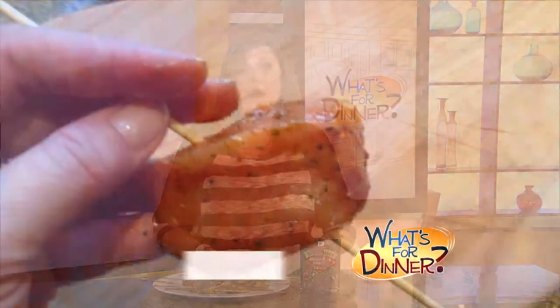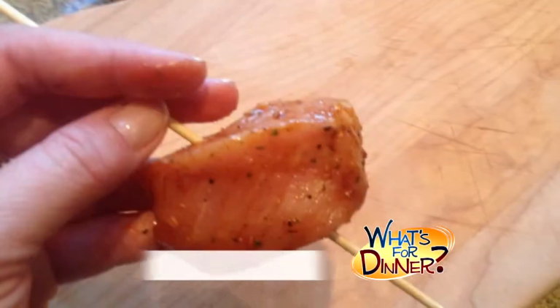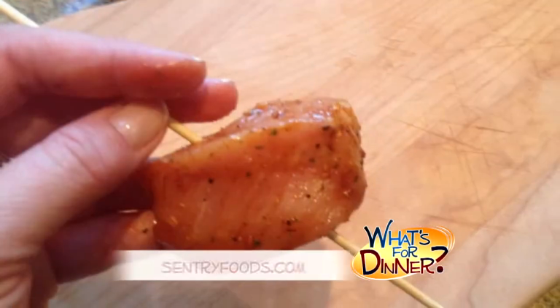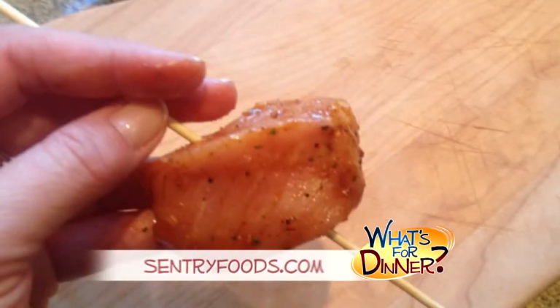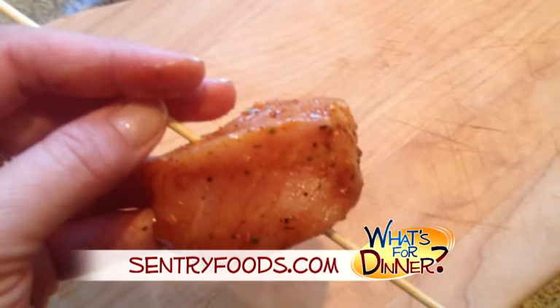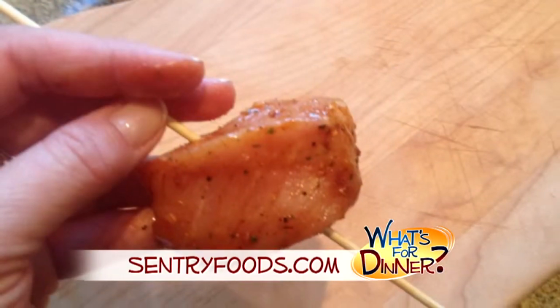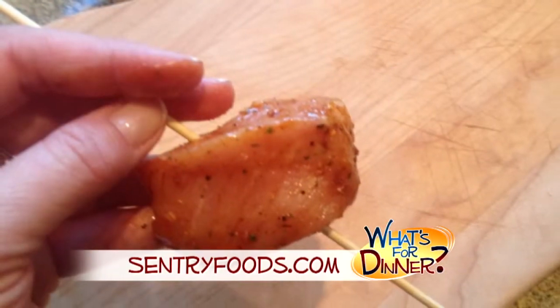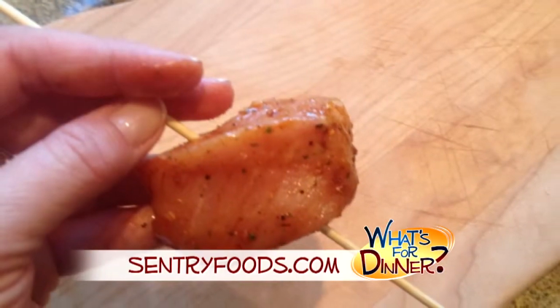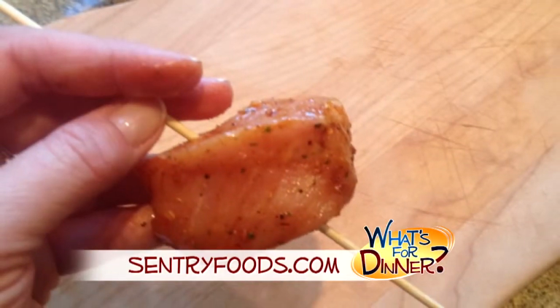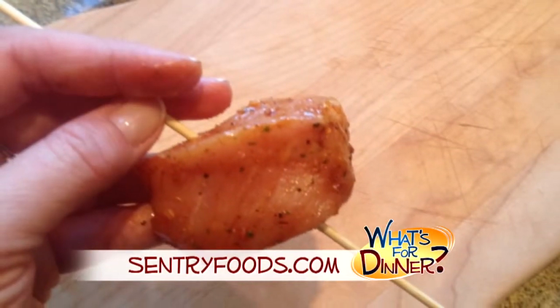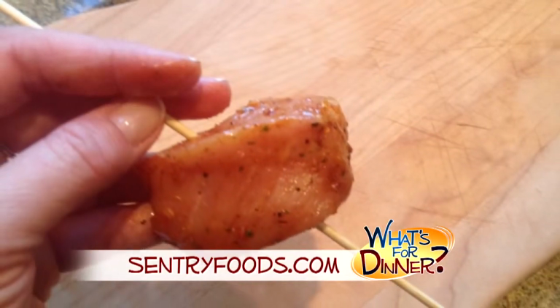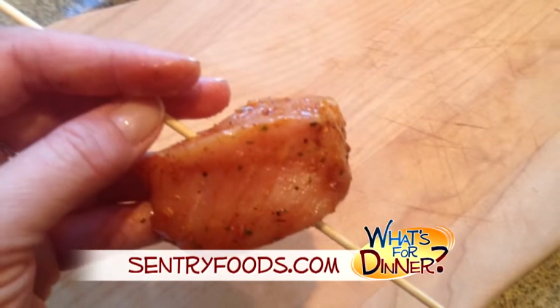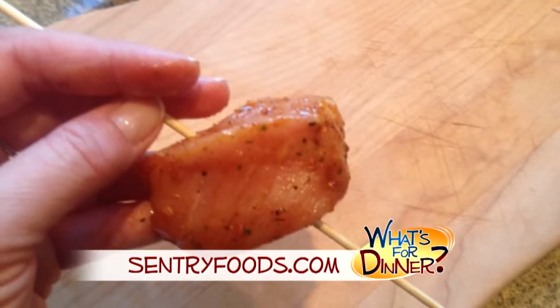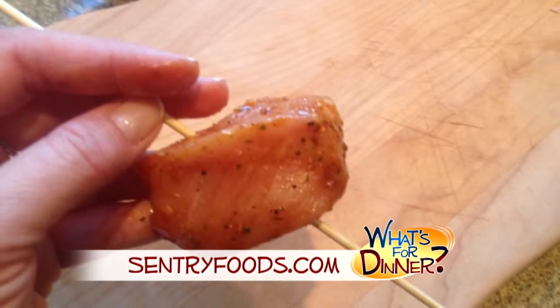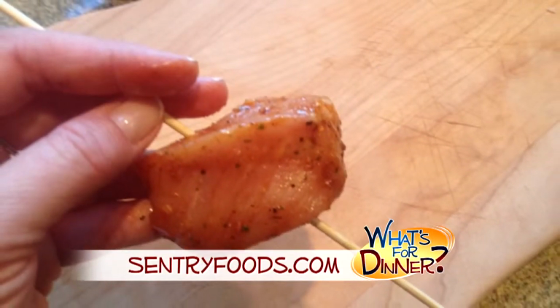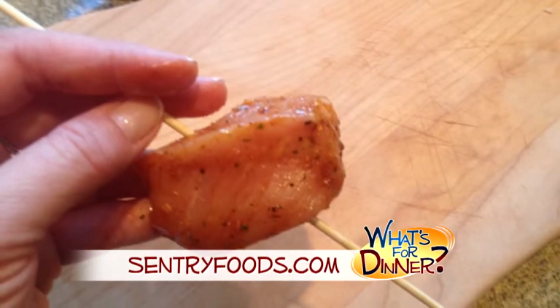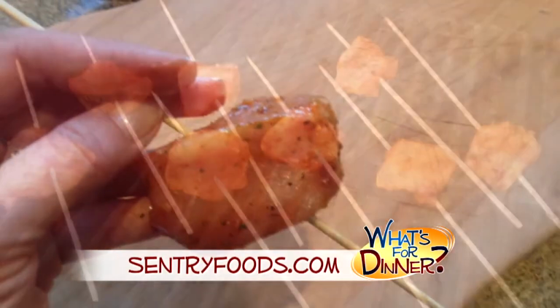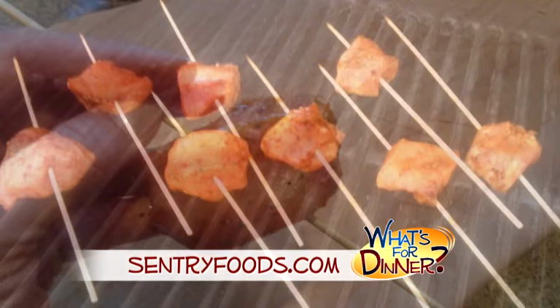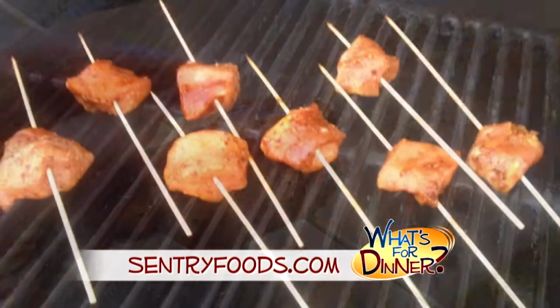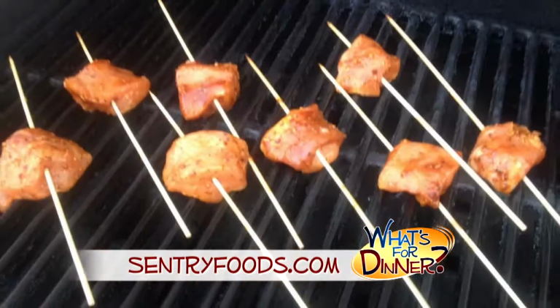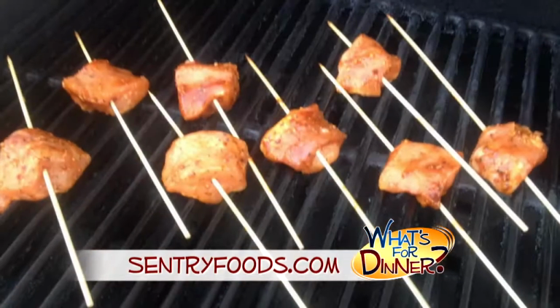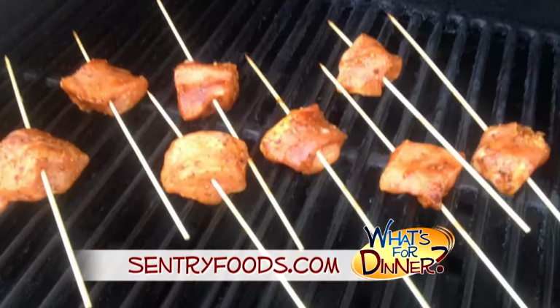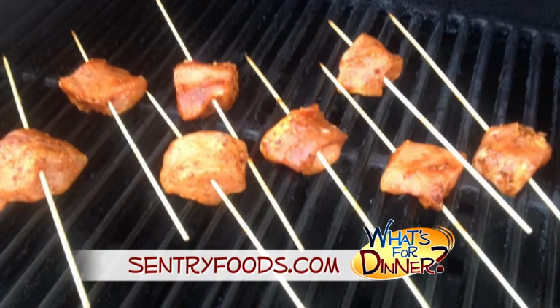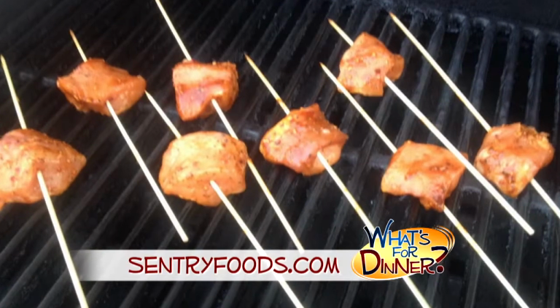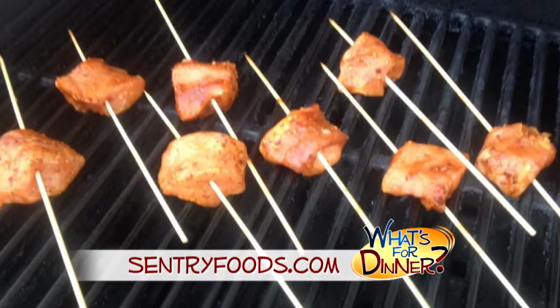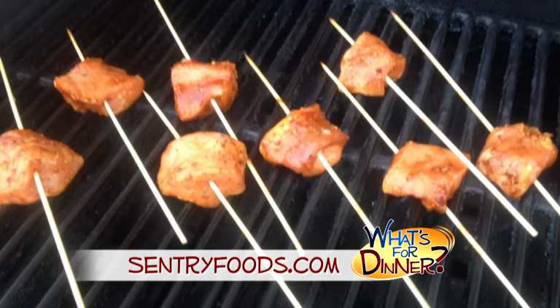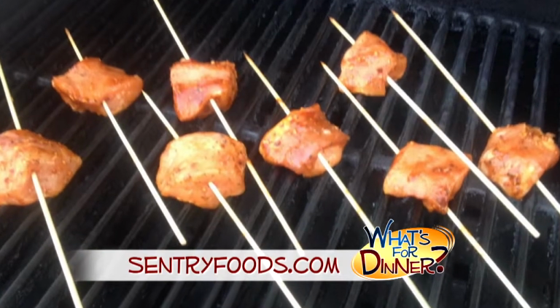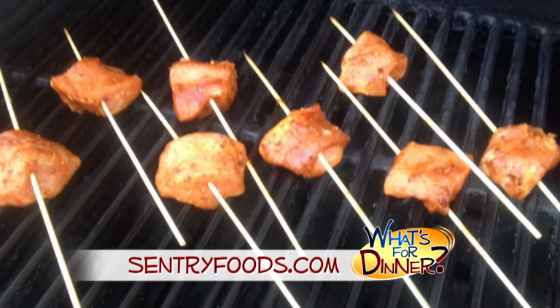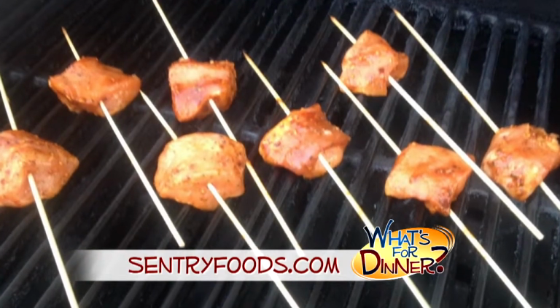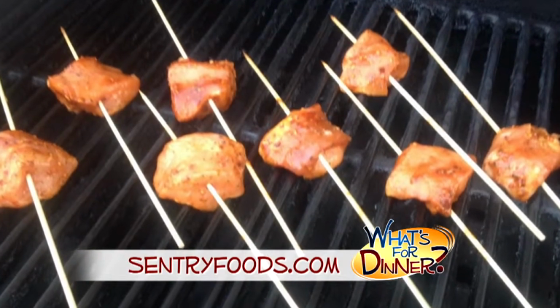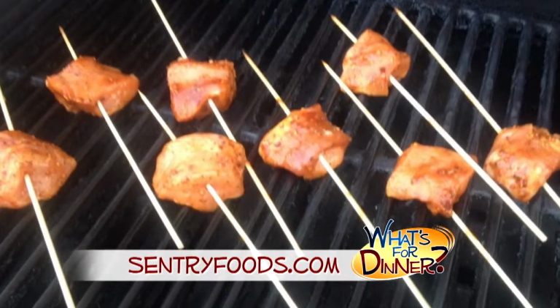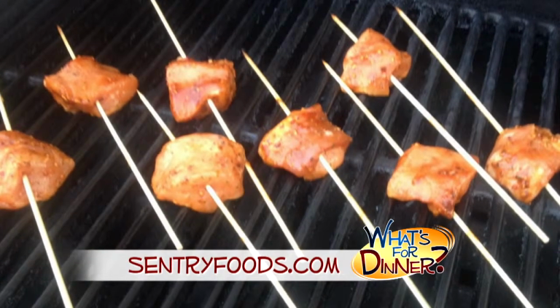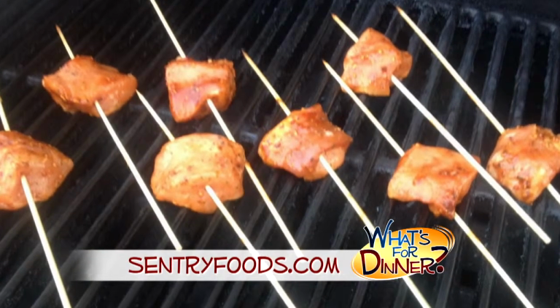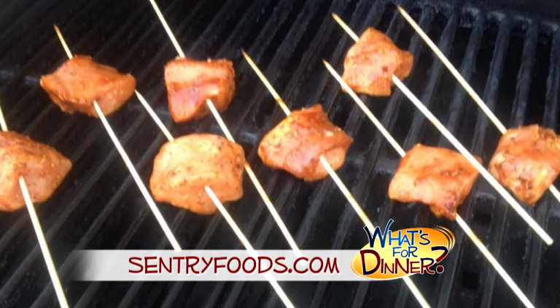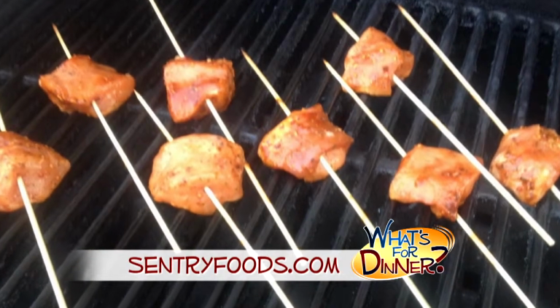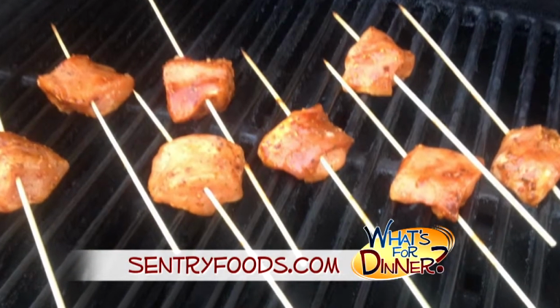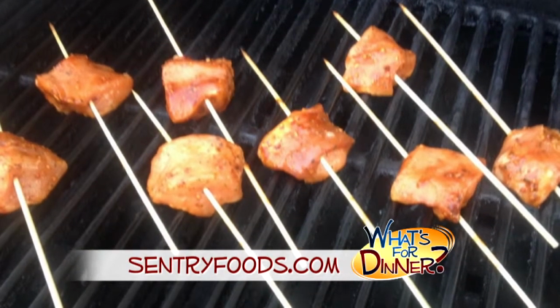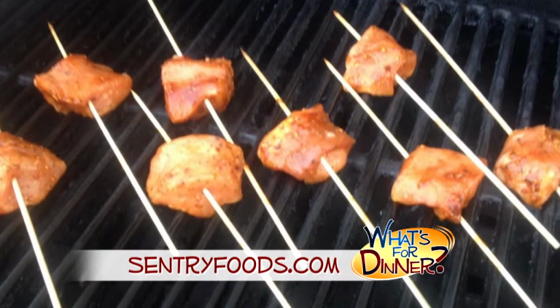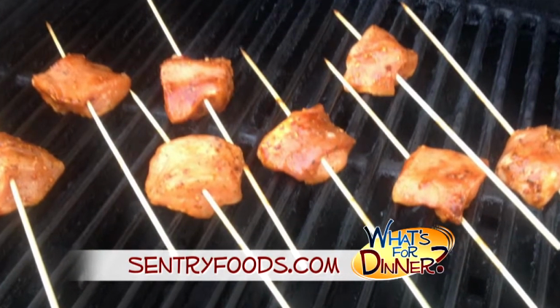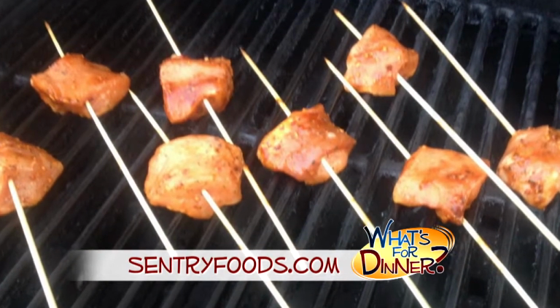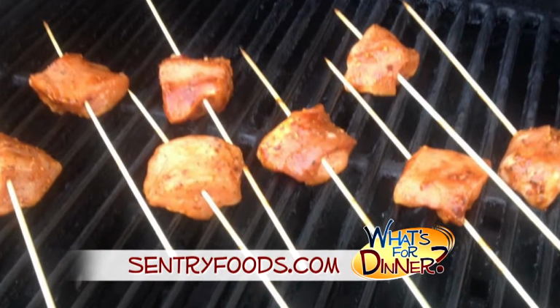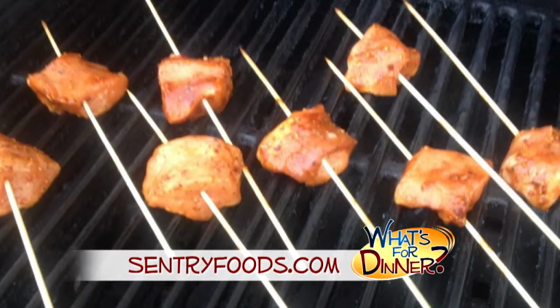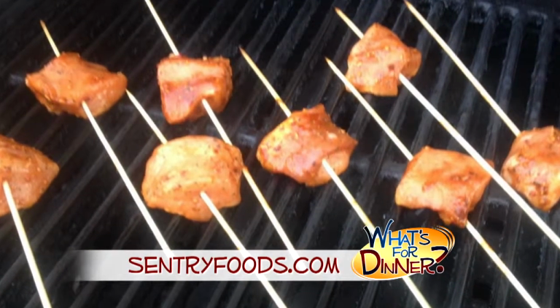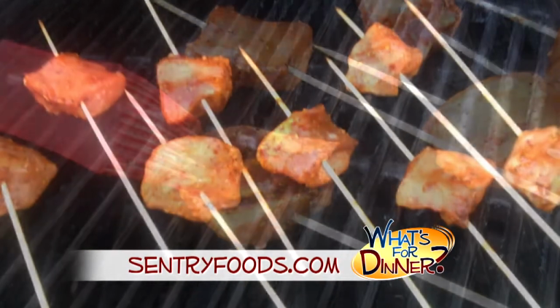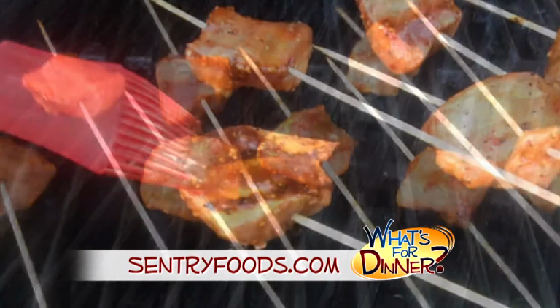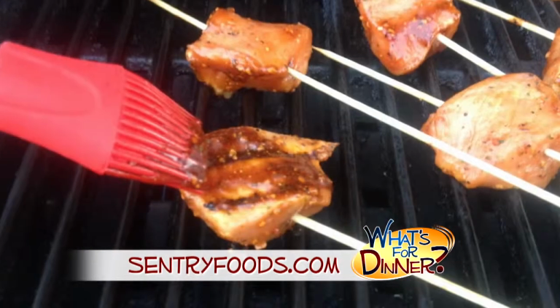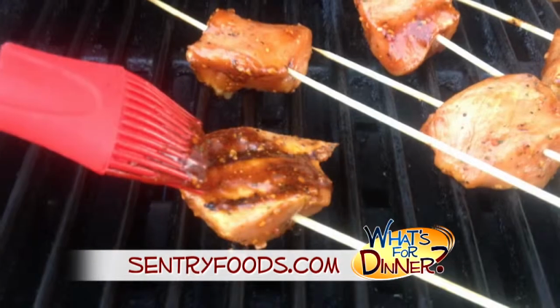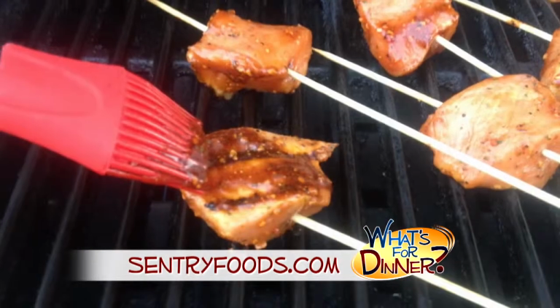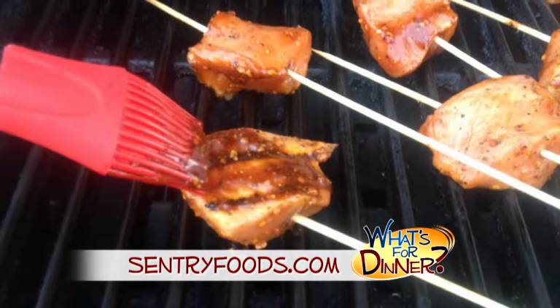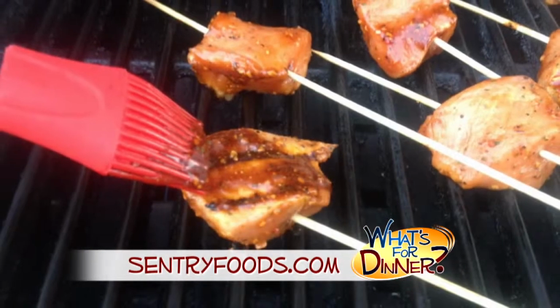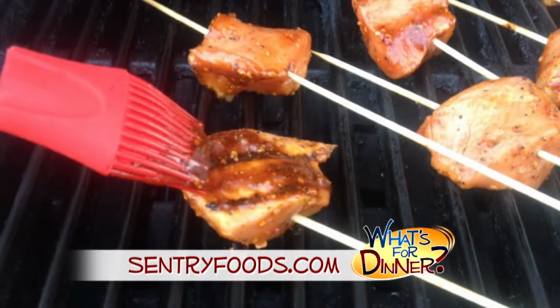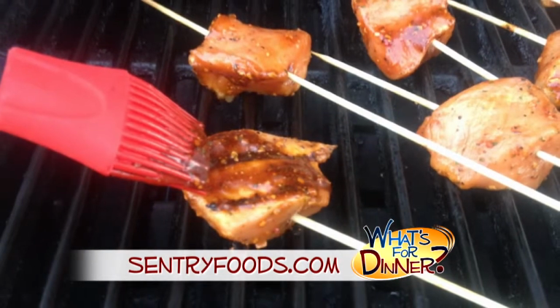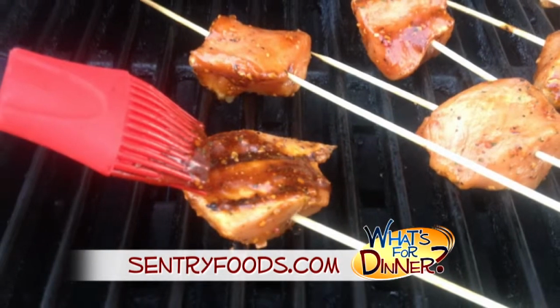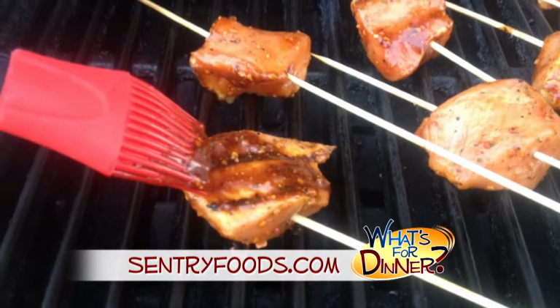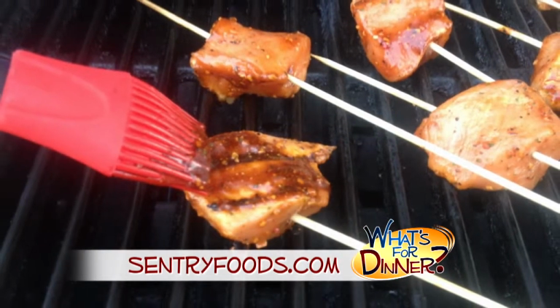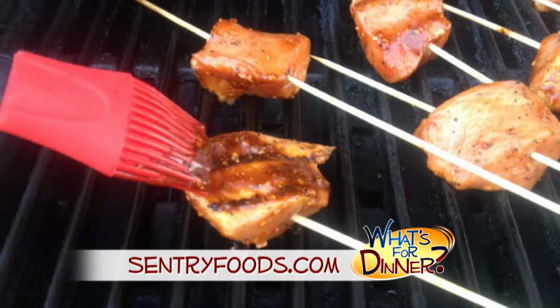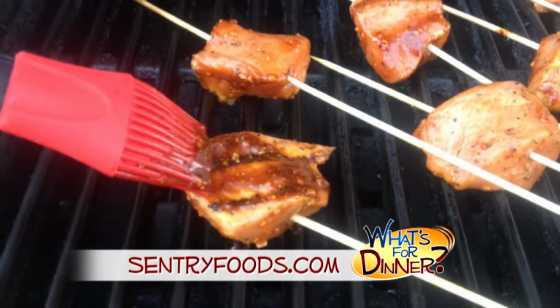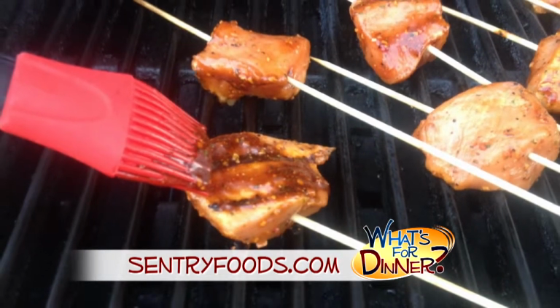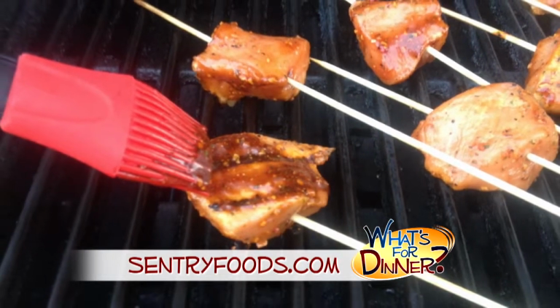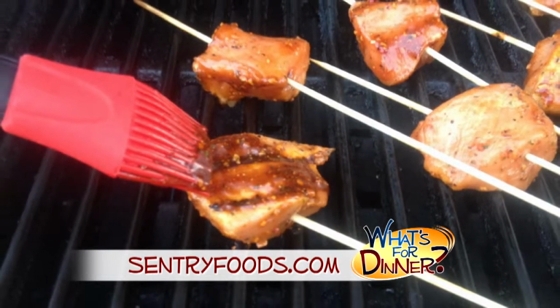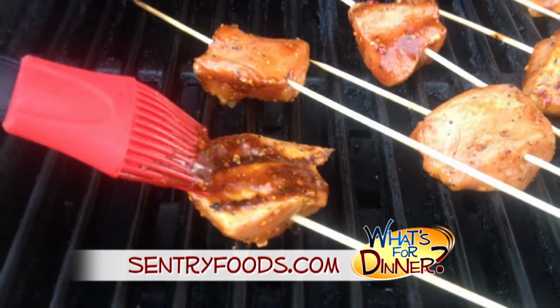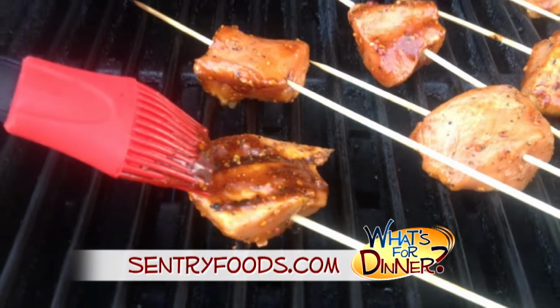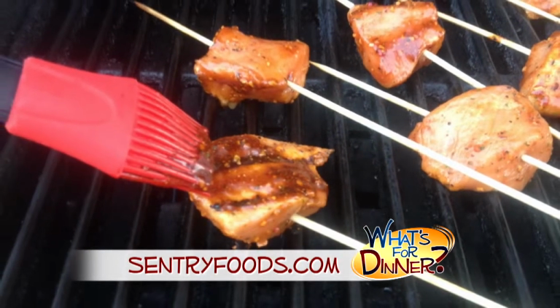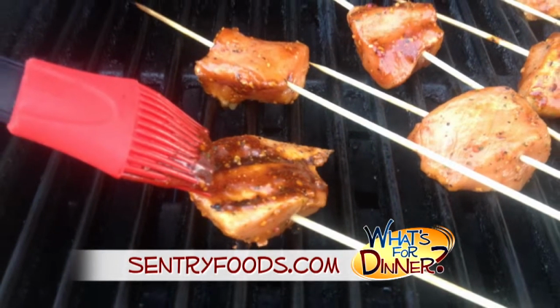Thread one piece of pork onto each skewer and grill over medium-high heat. Cook about two minutes each side until pork is cooked through, and brush with the reserved marinade.